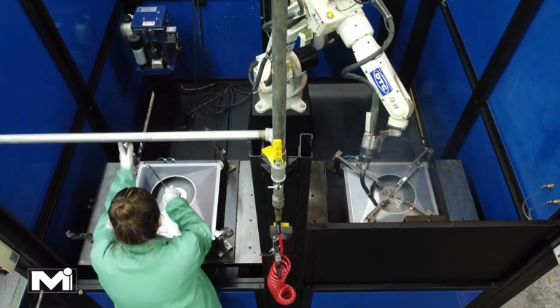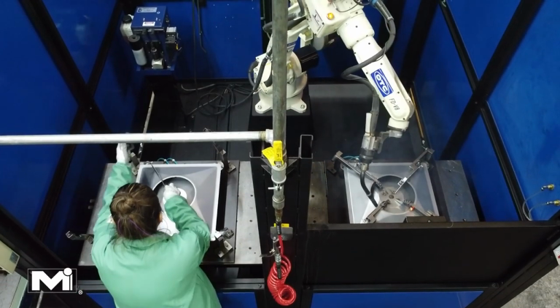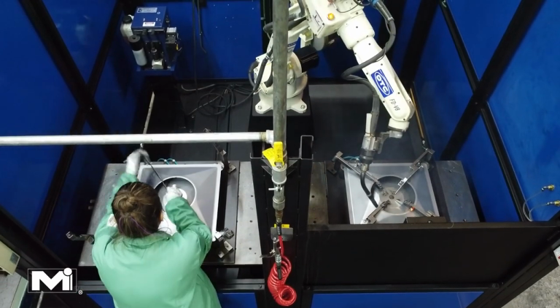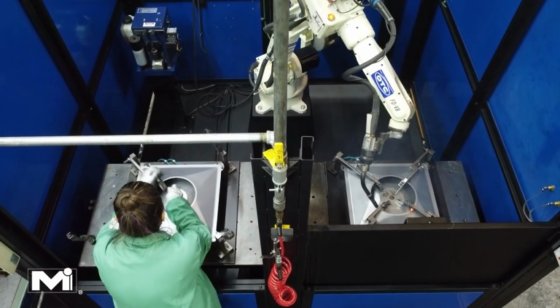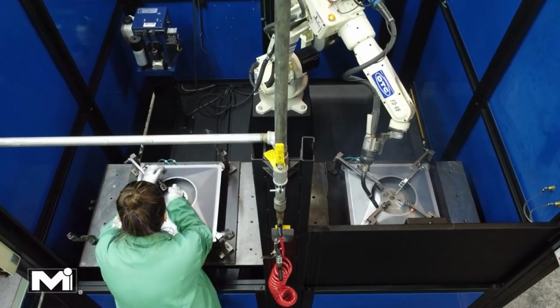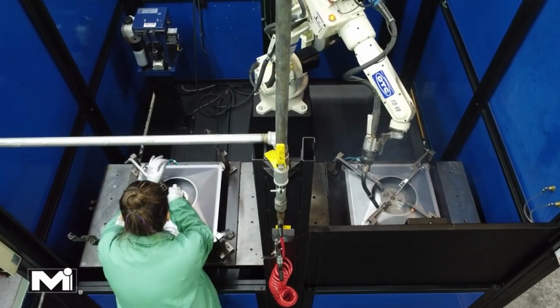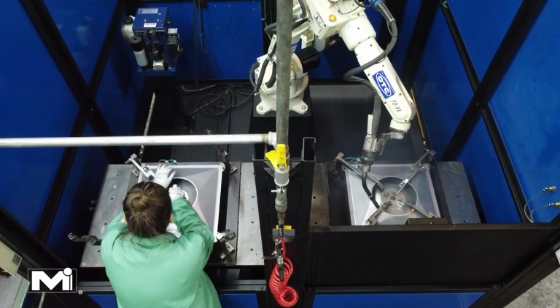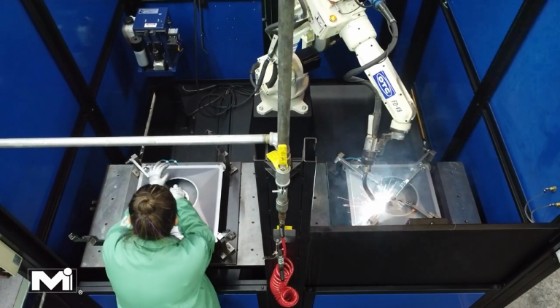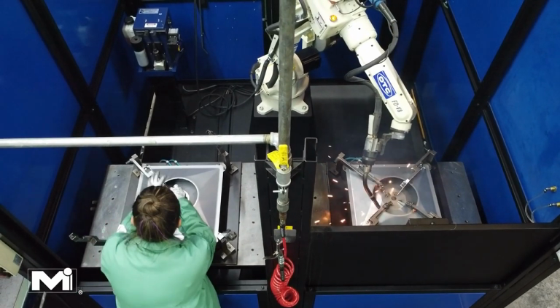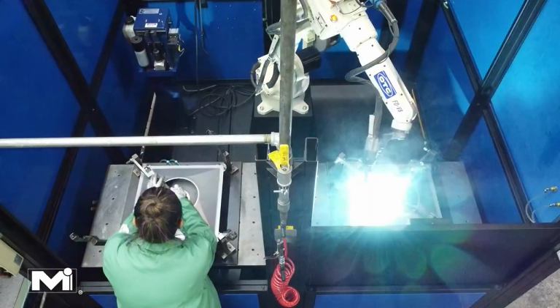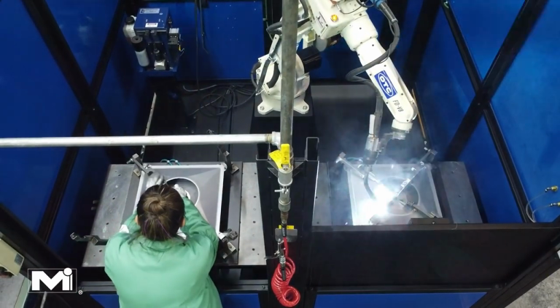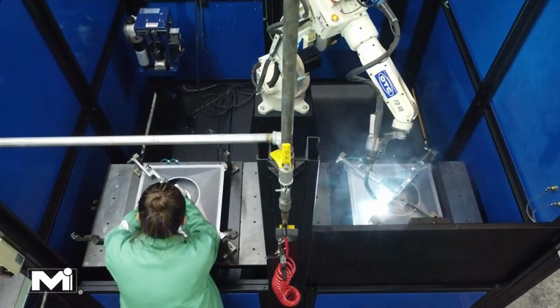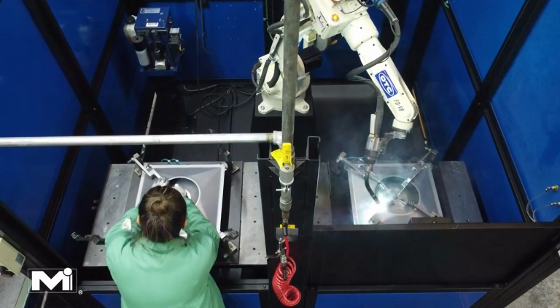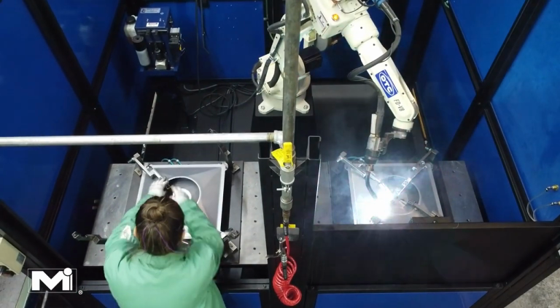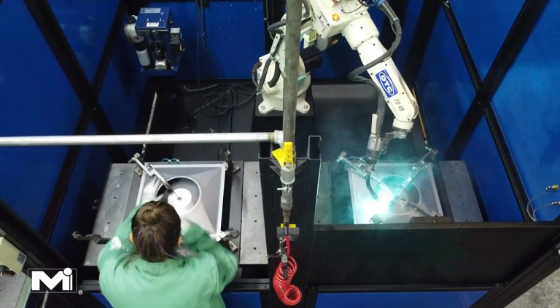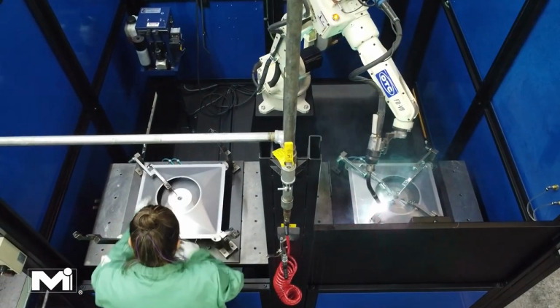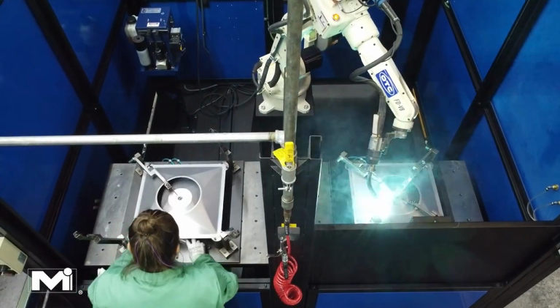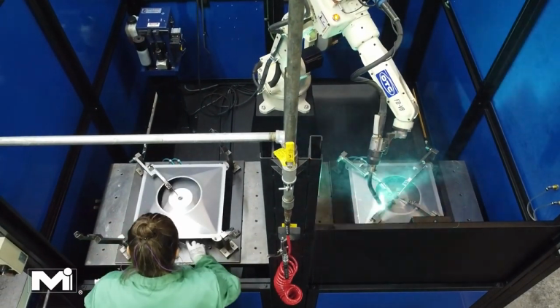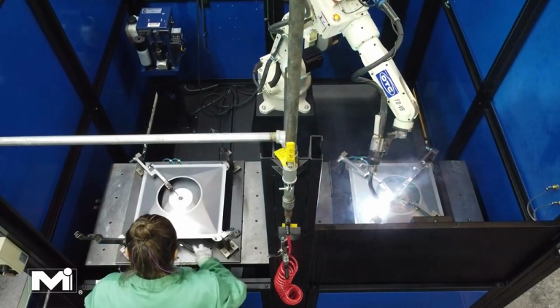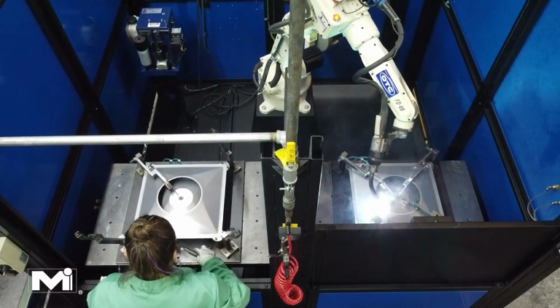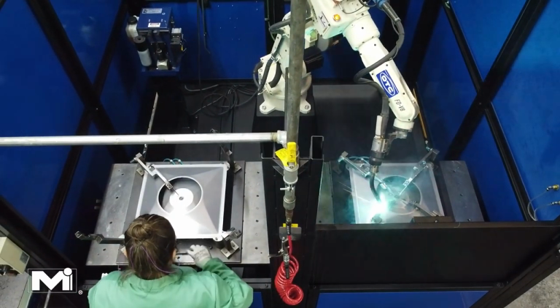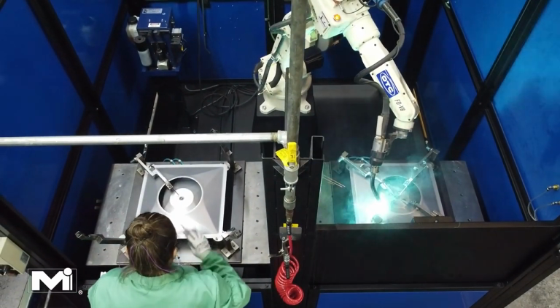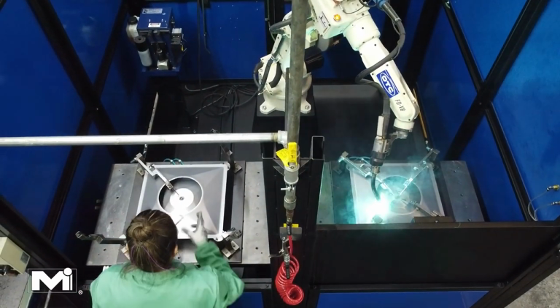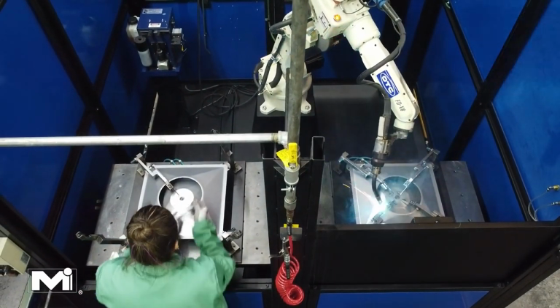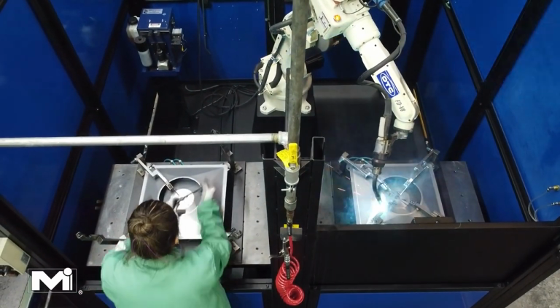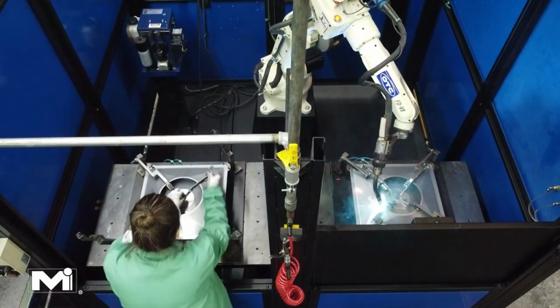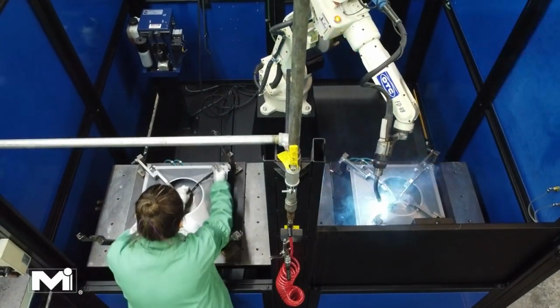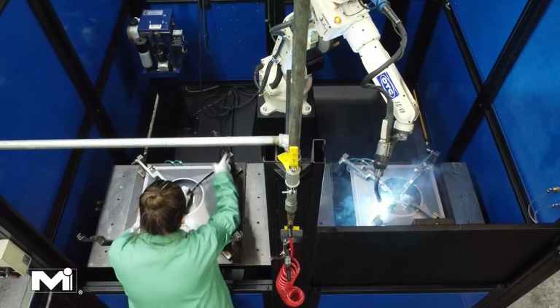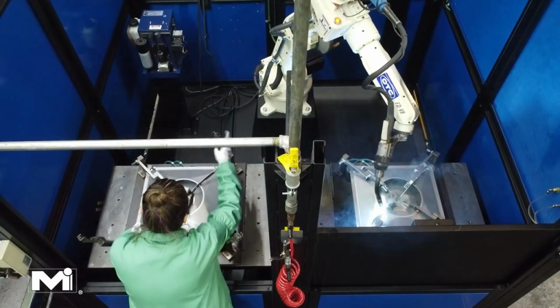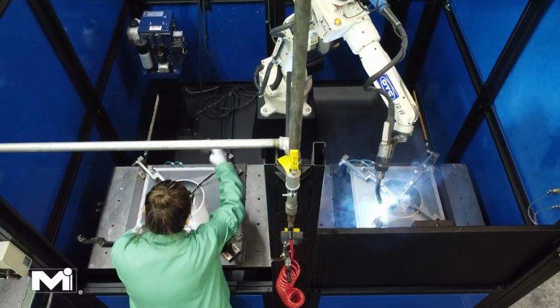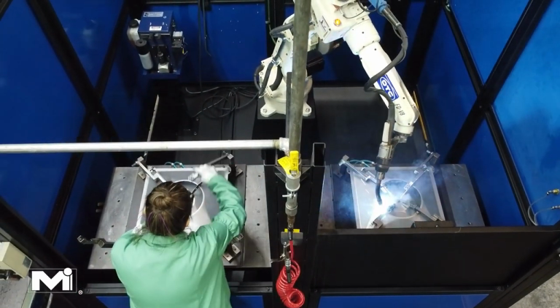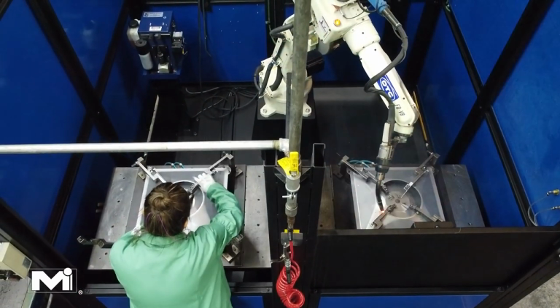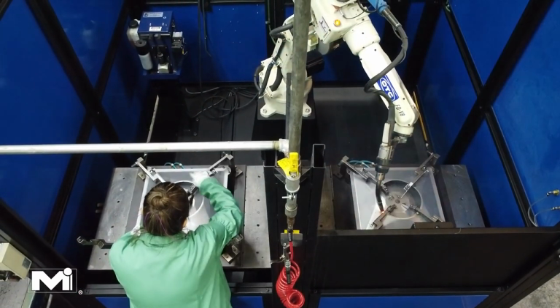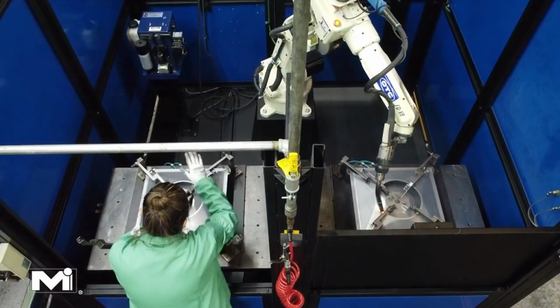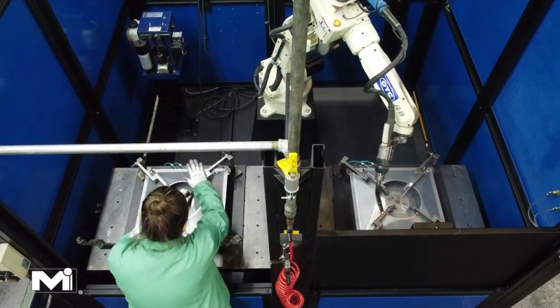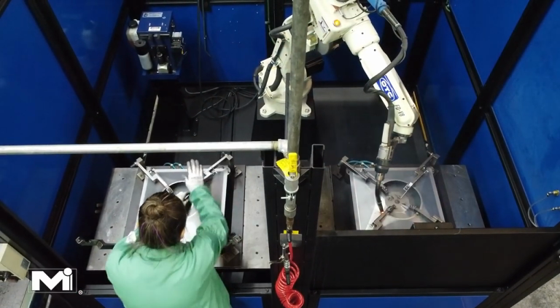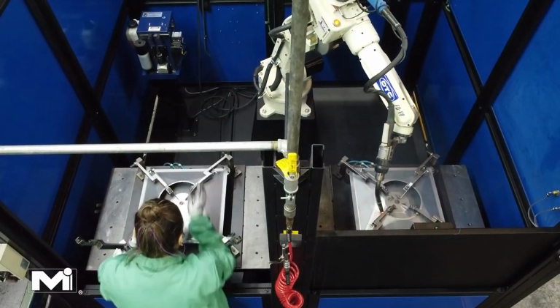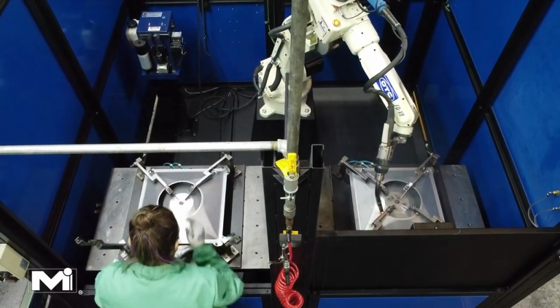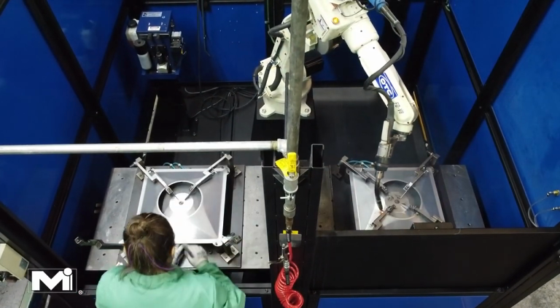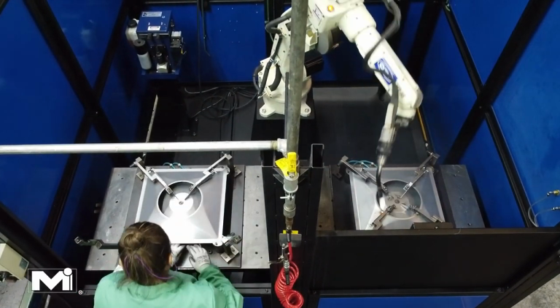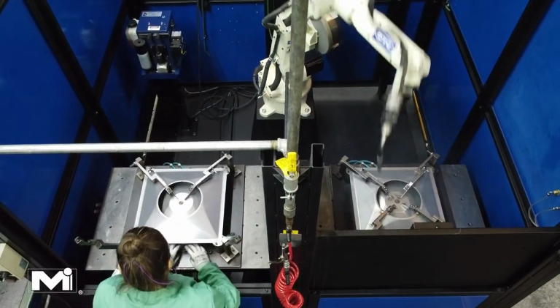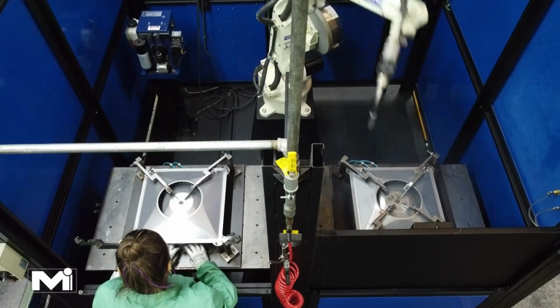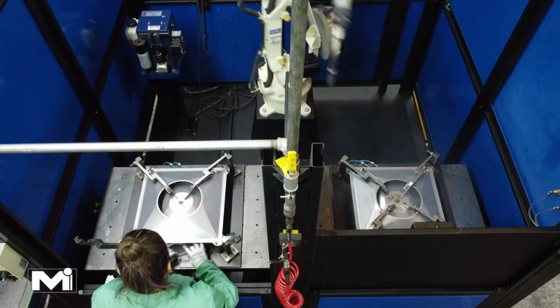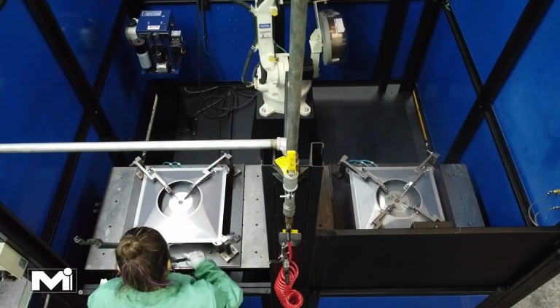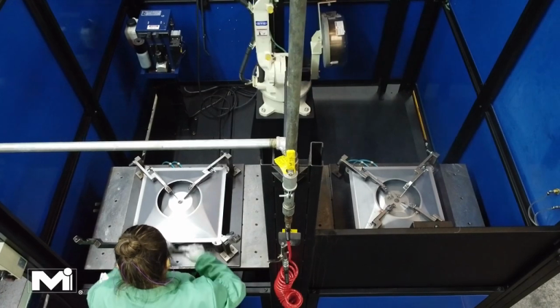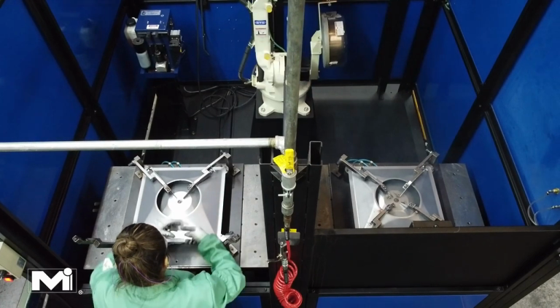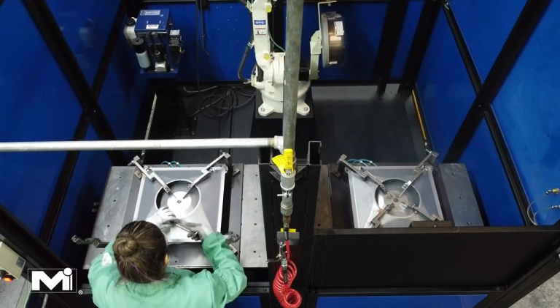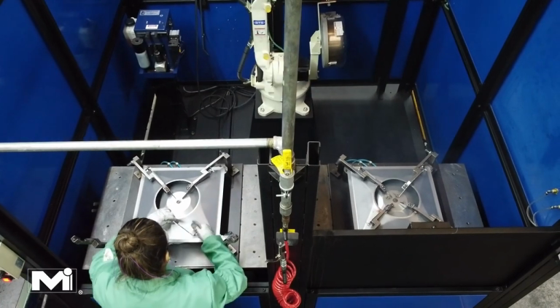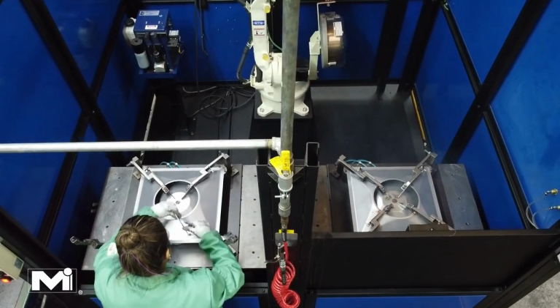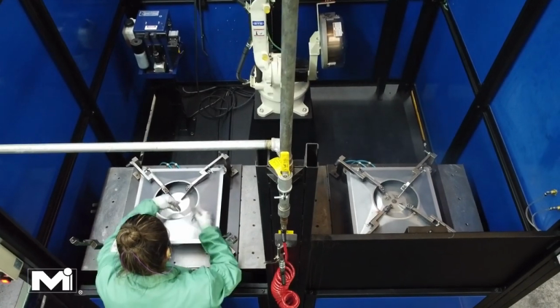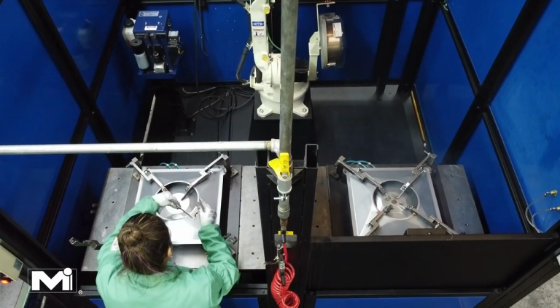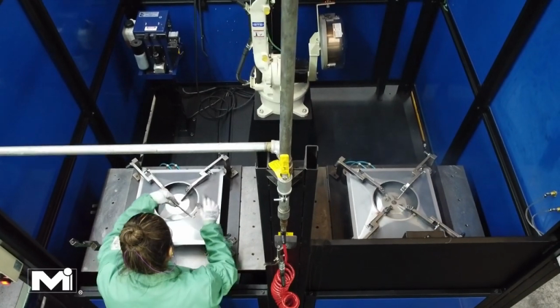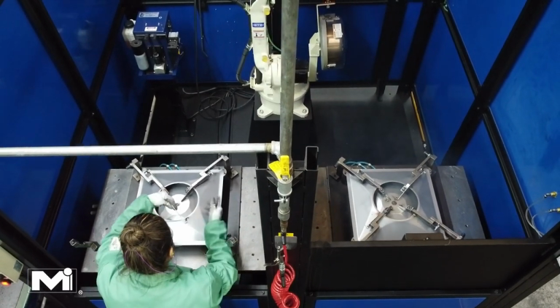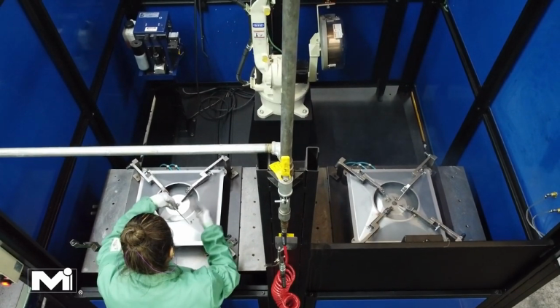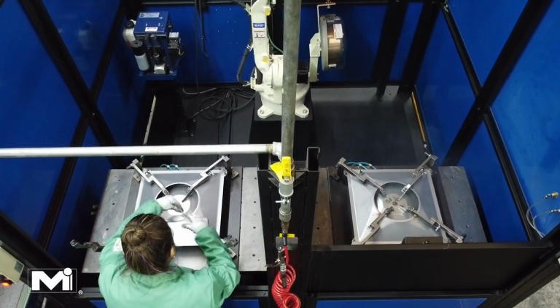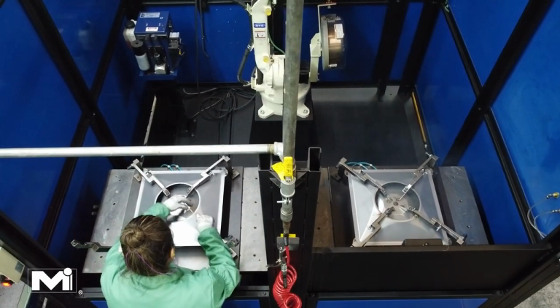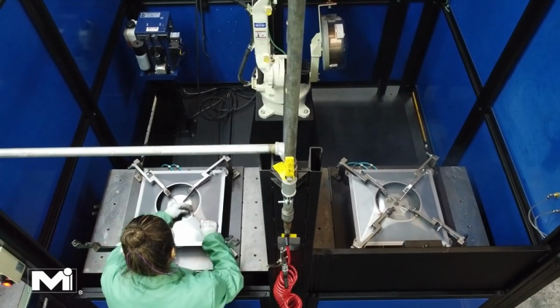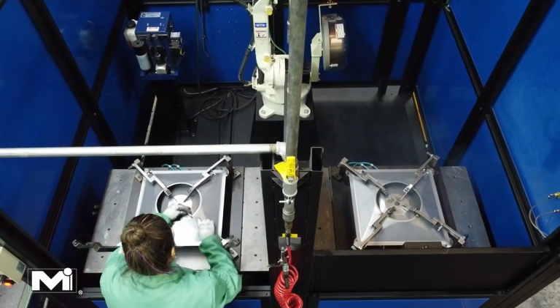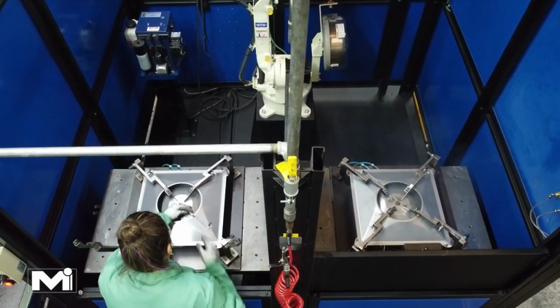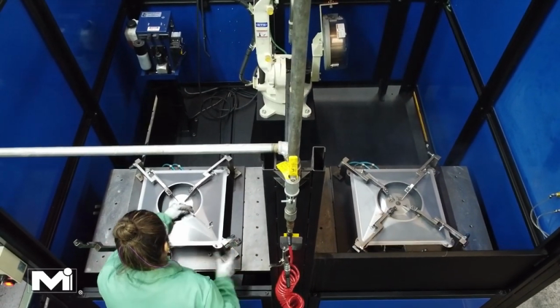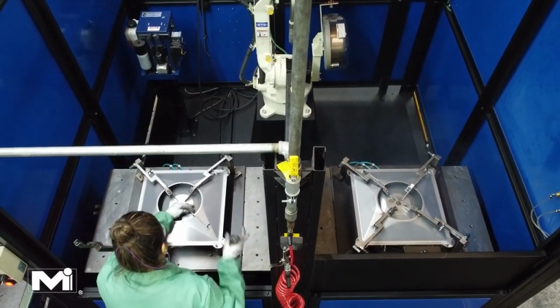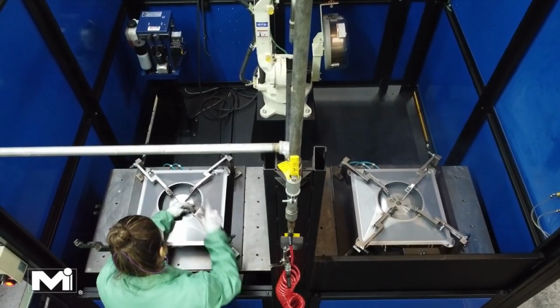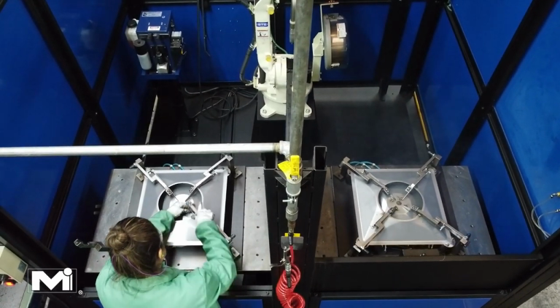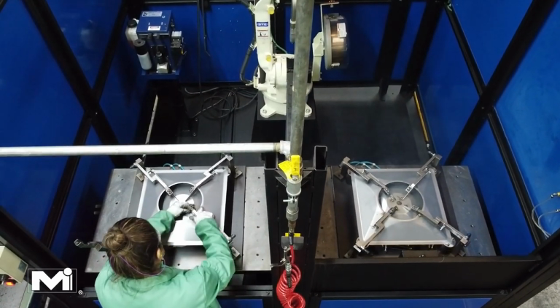Once the separate legs and cones have been created and brought to the assembly station, the cones and legs are mounted into a fixture within a welding booth. Cones are placed into the fixture first, followed by the legs.